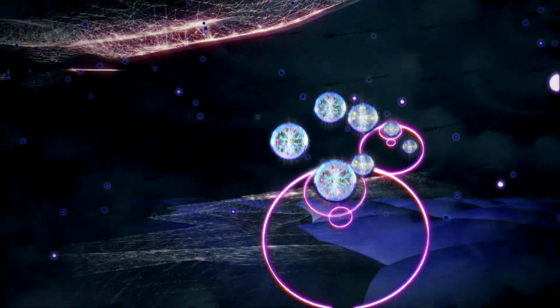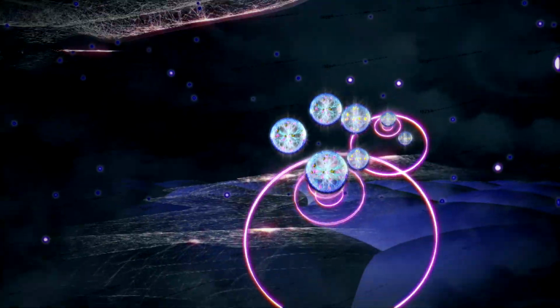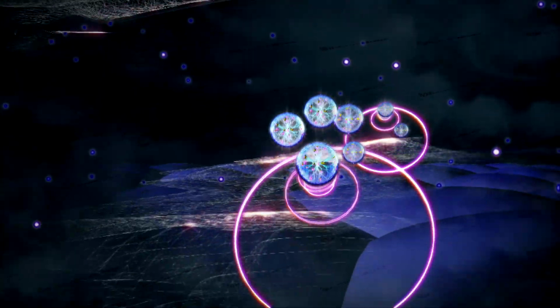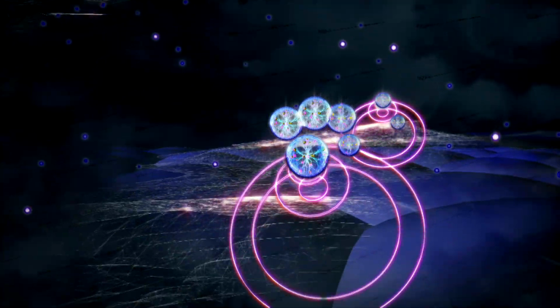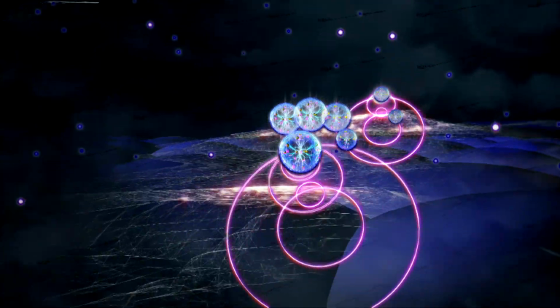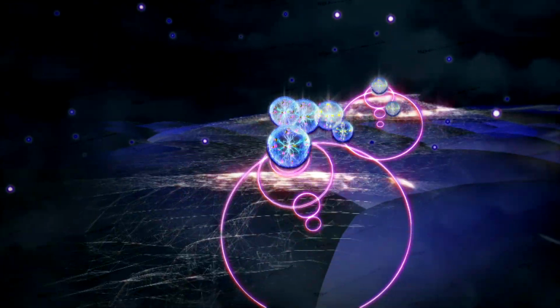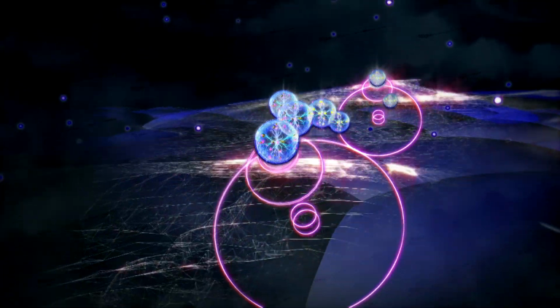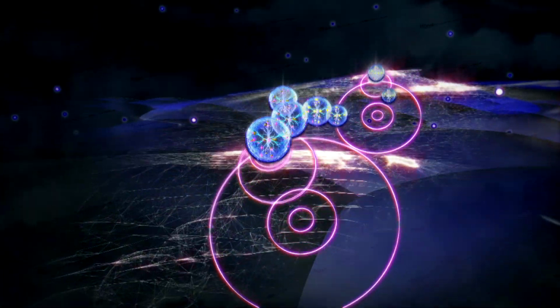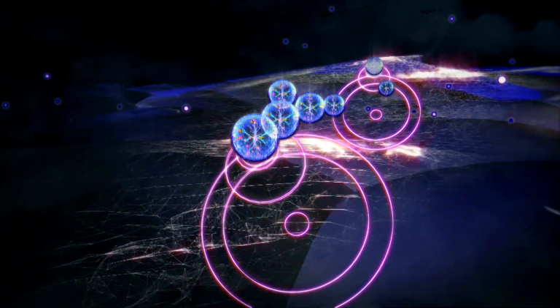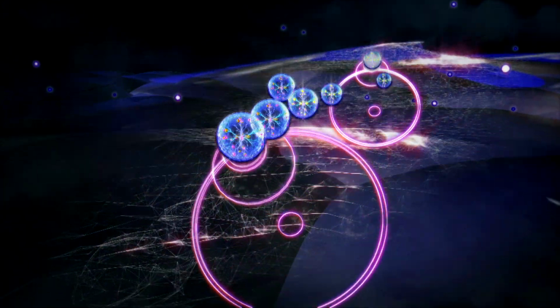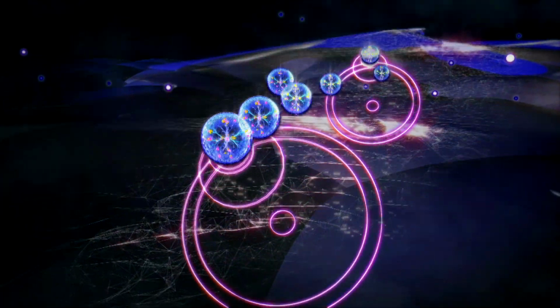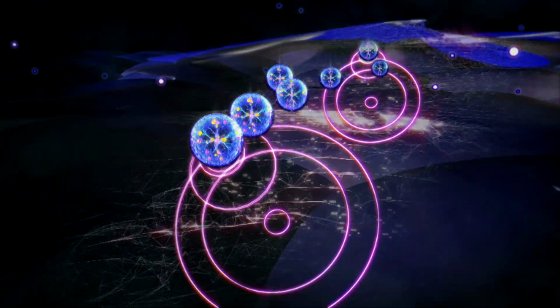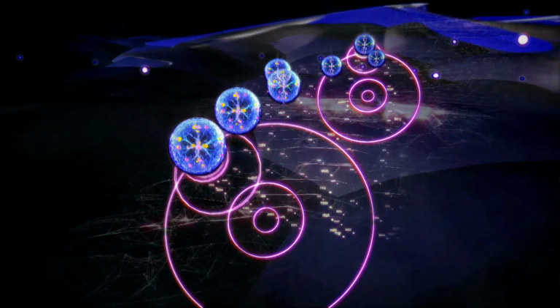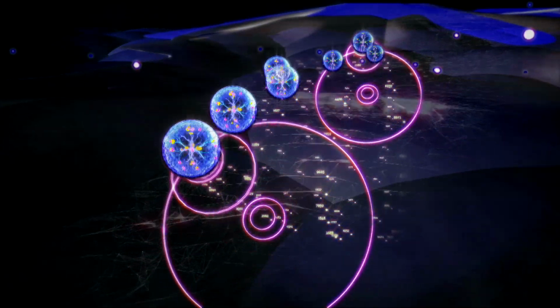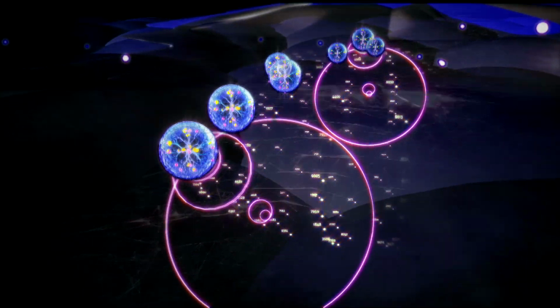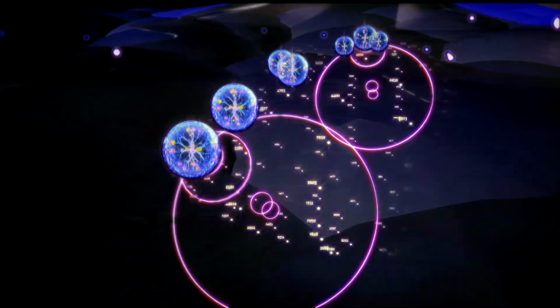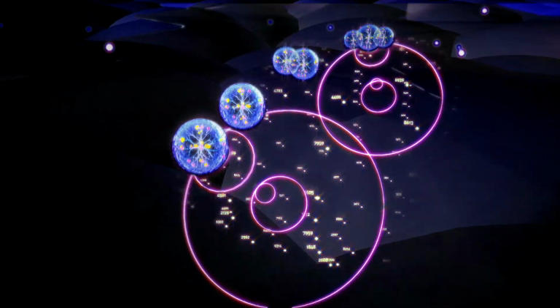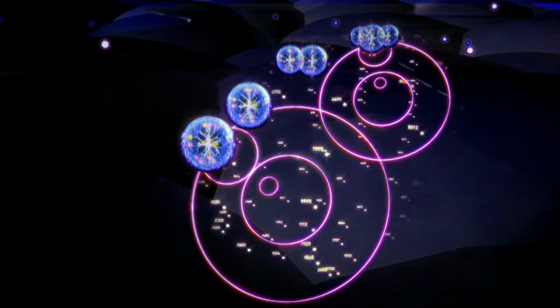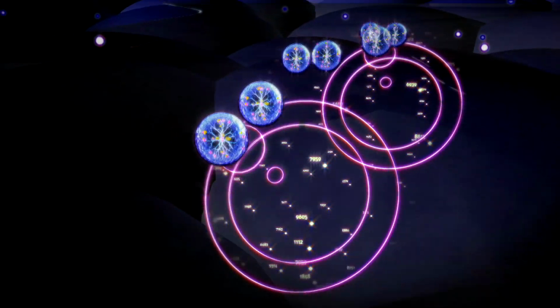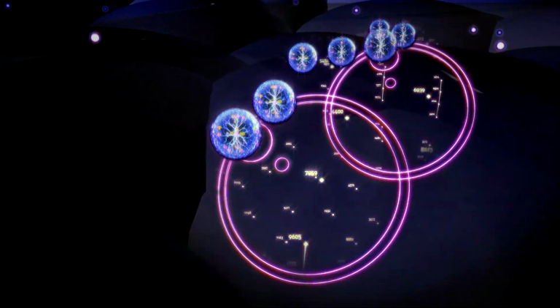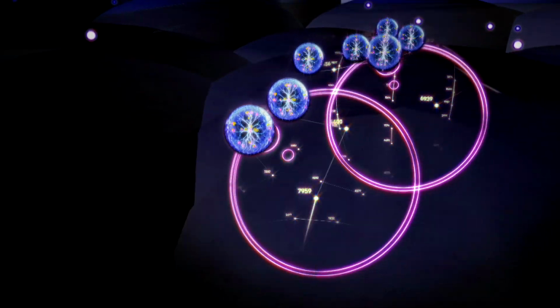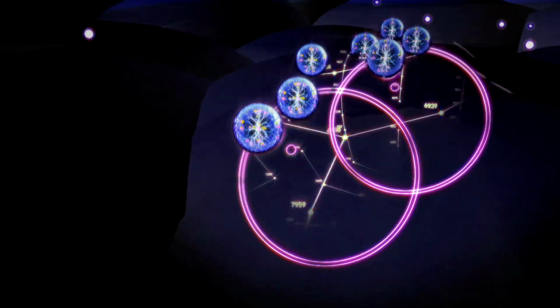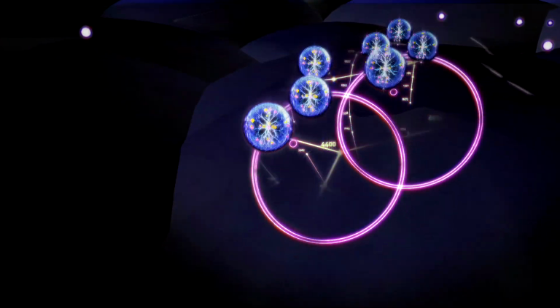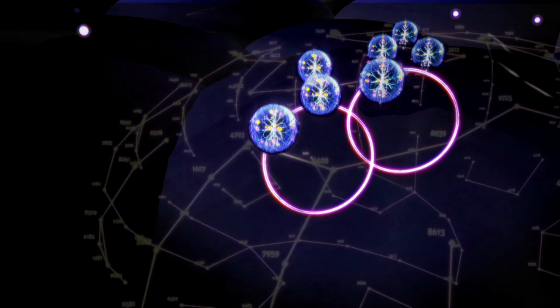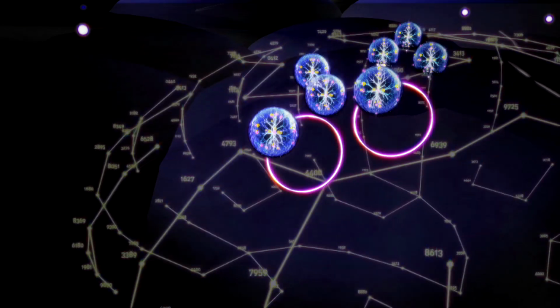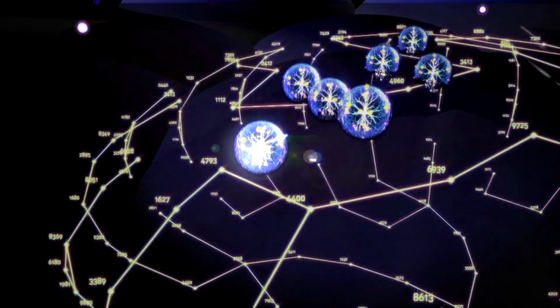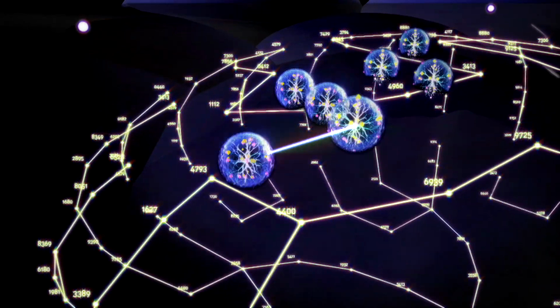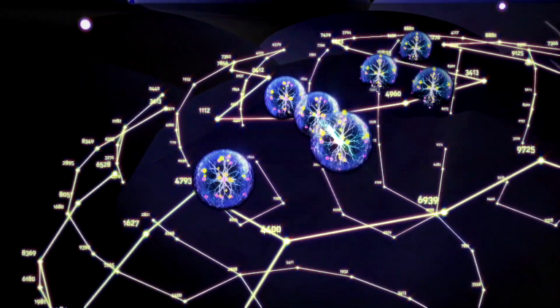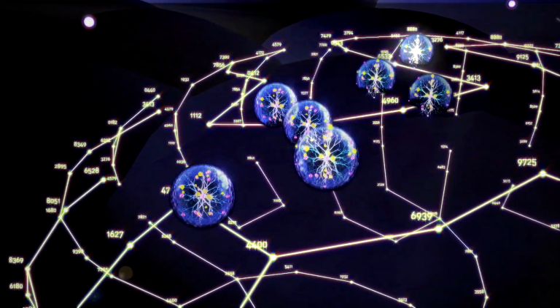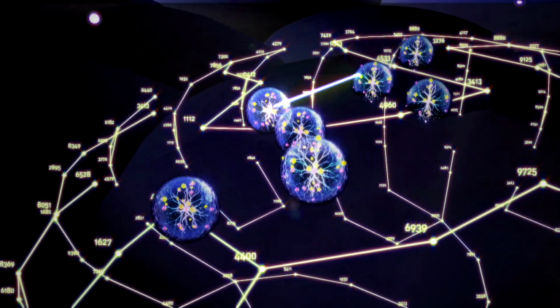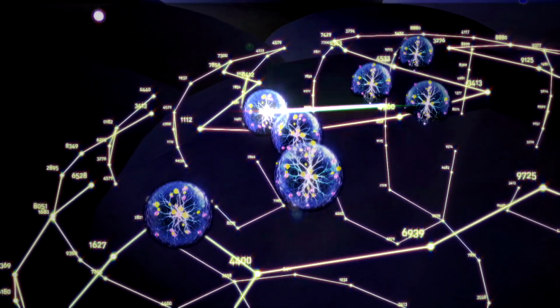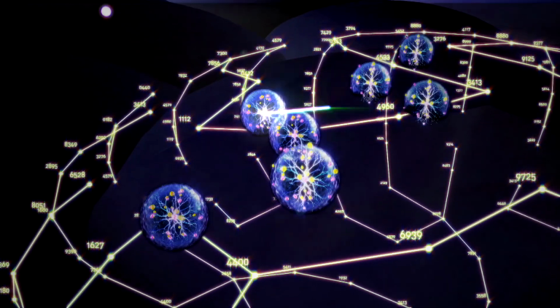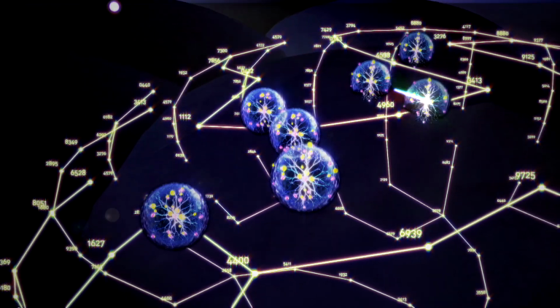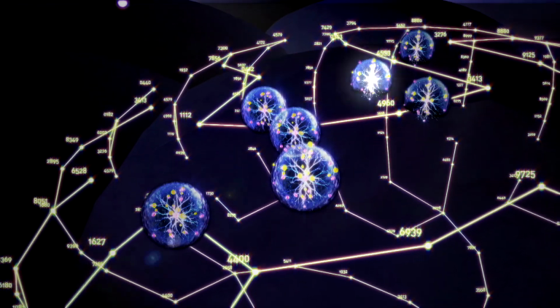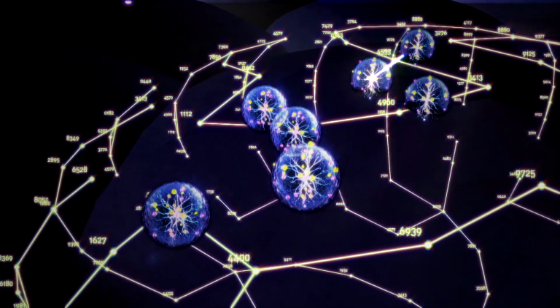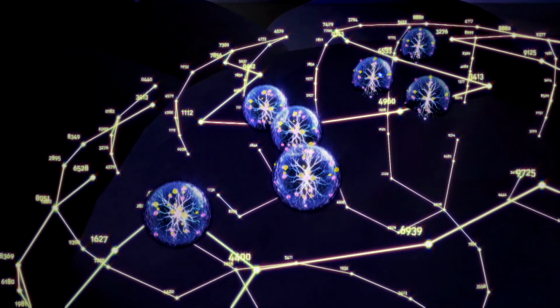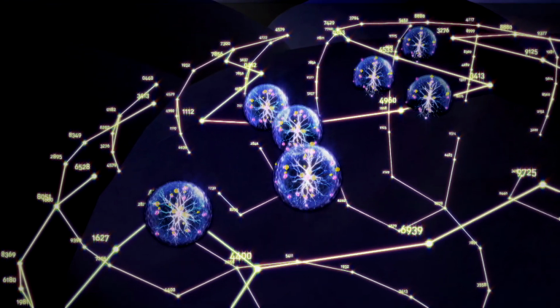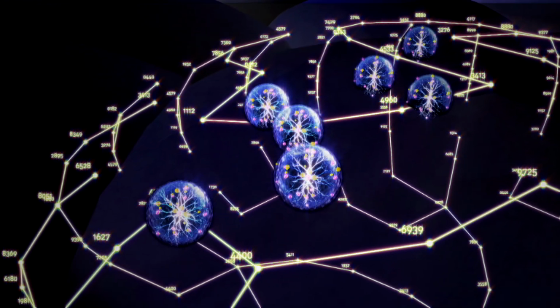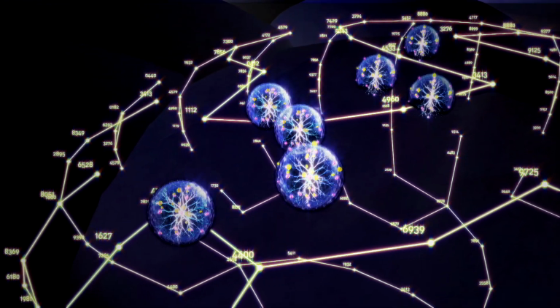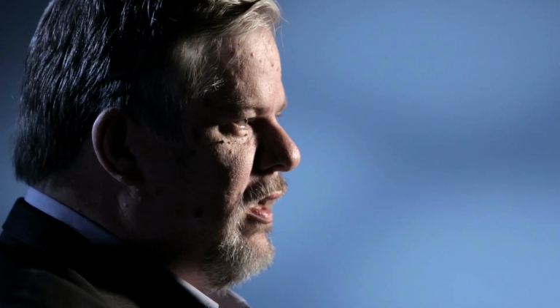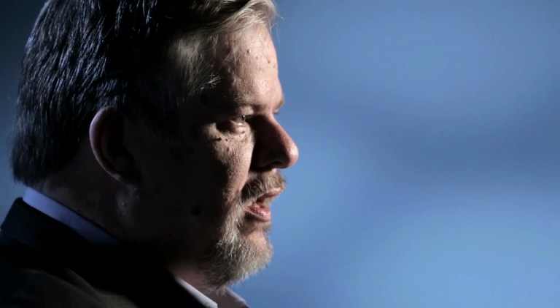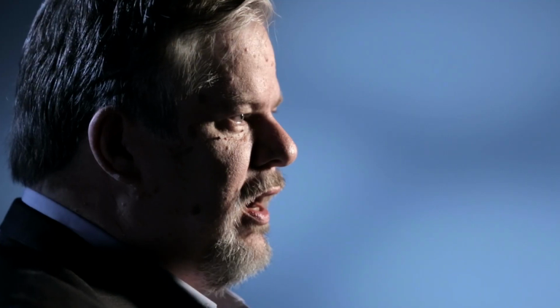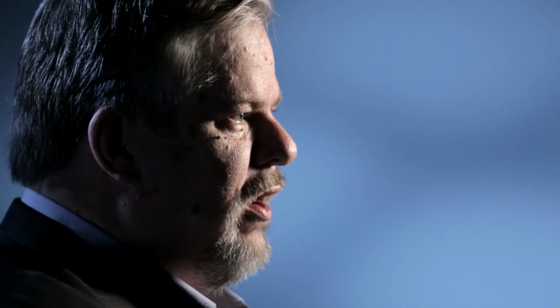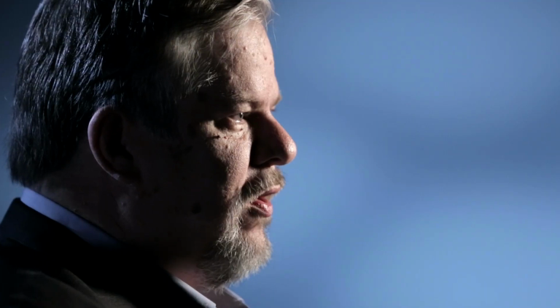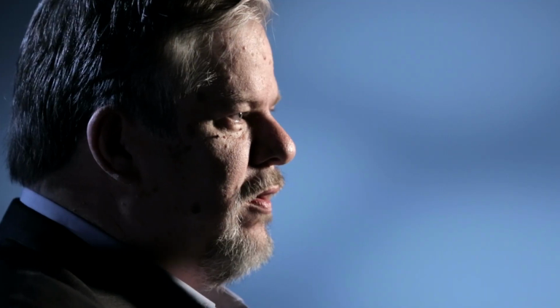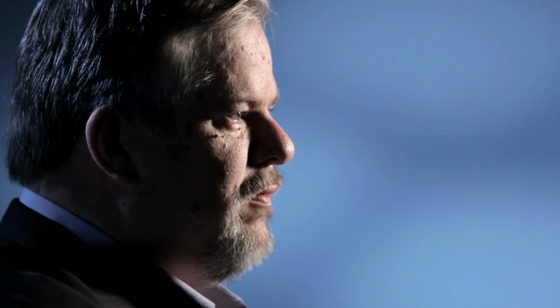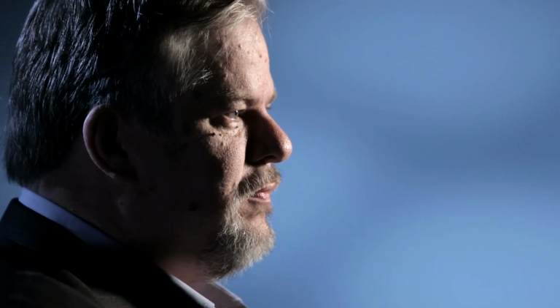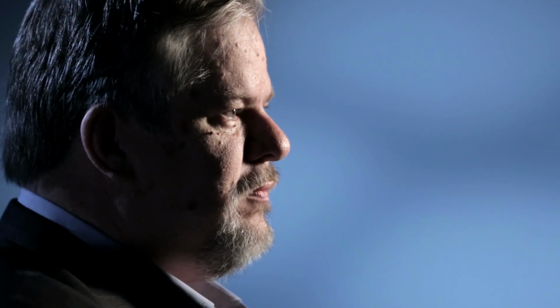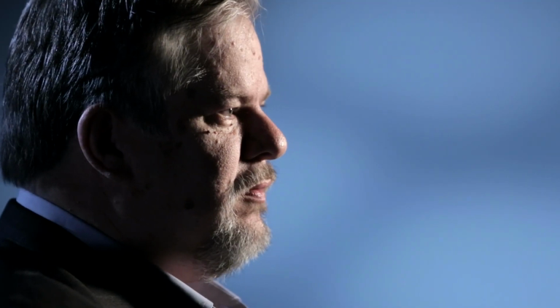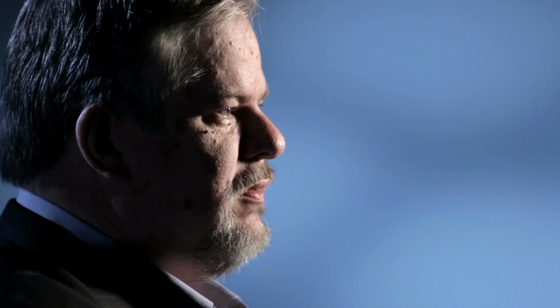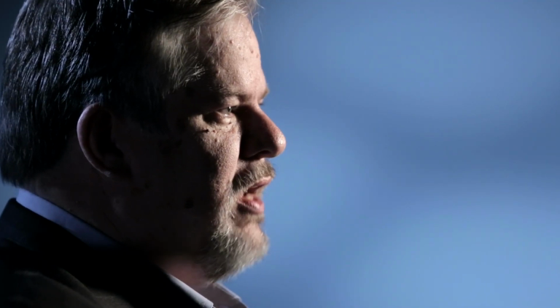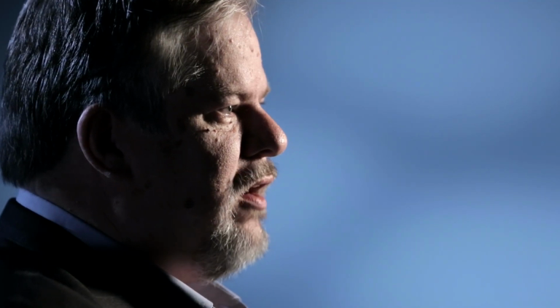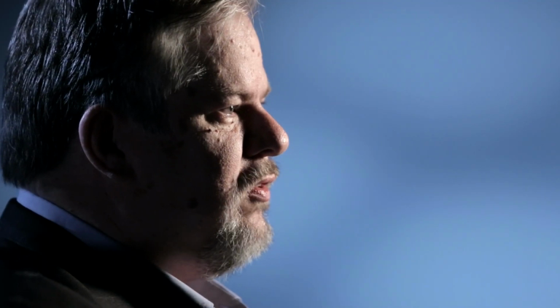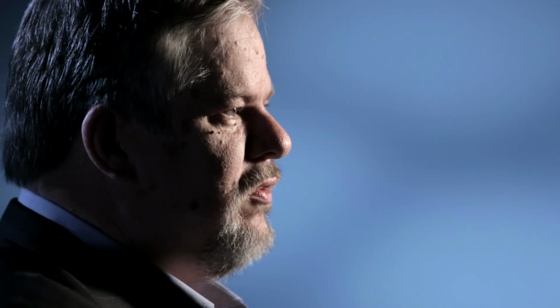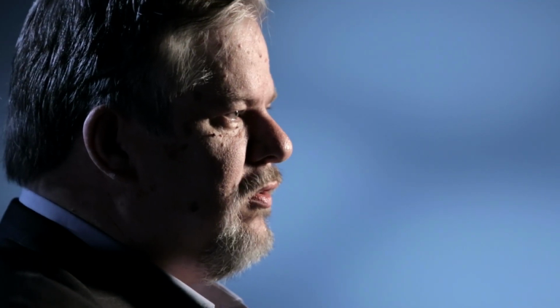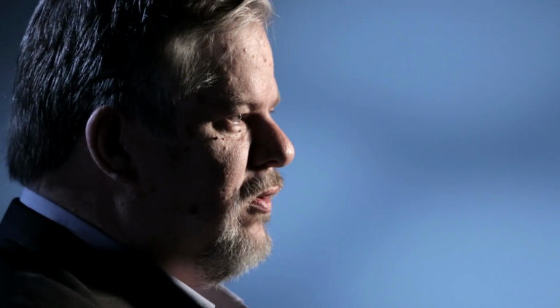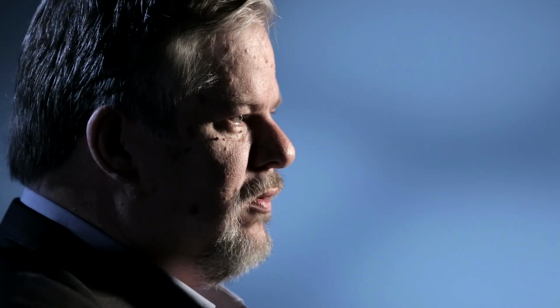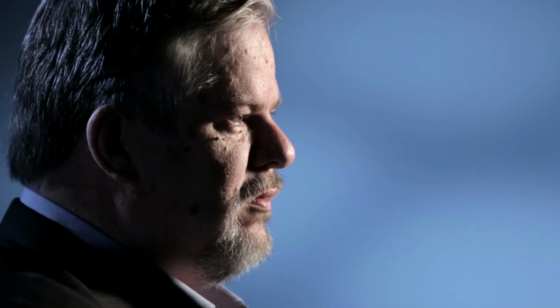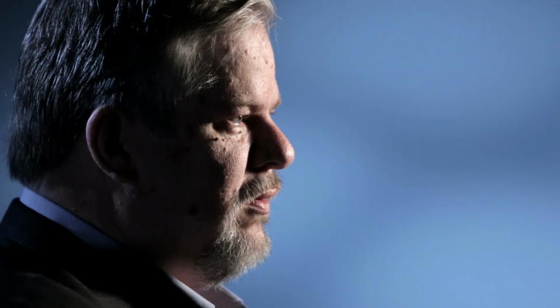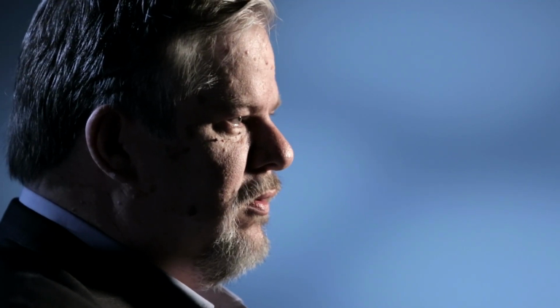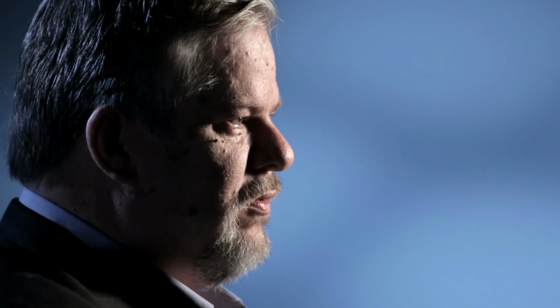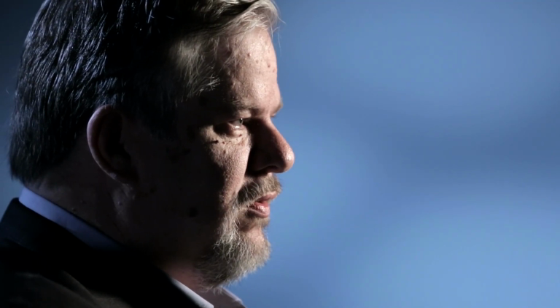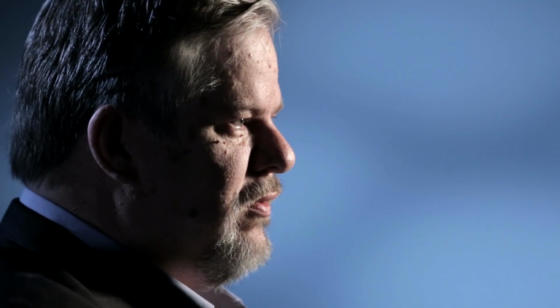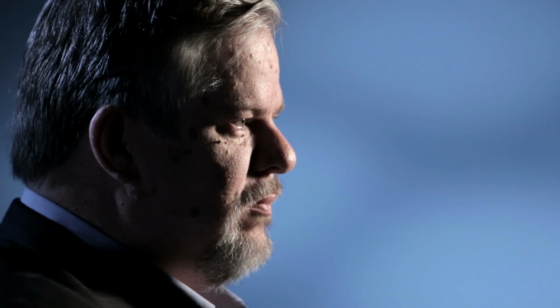I envision a world where we could have filters in place in our bloodstream taking care of toxins in your systems.